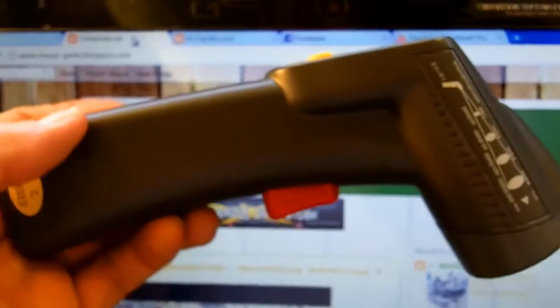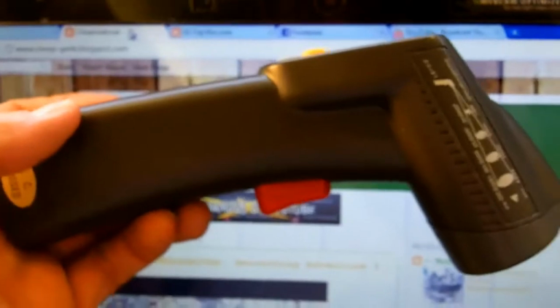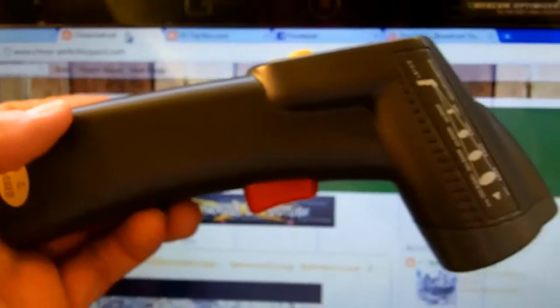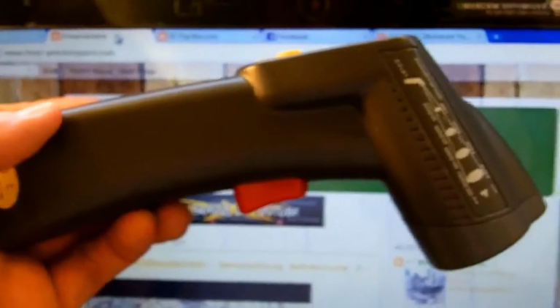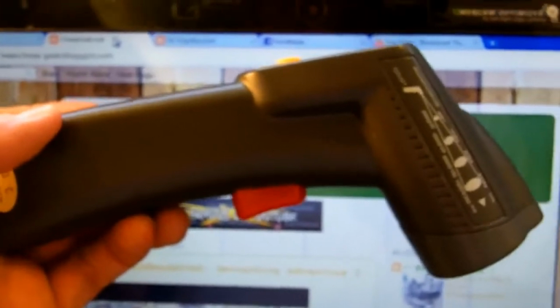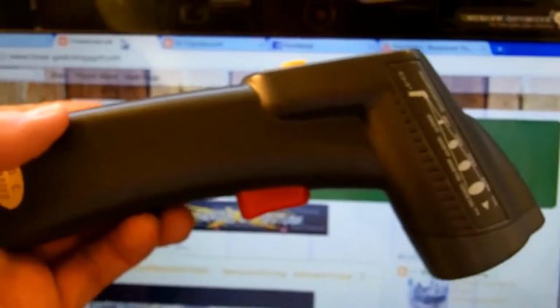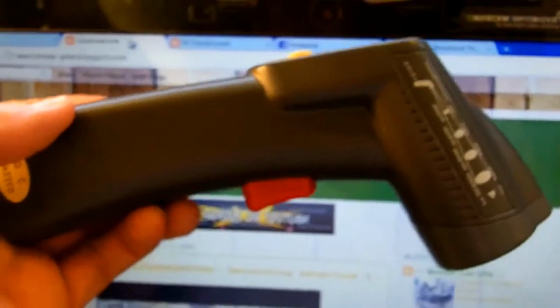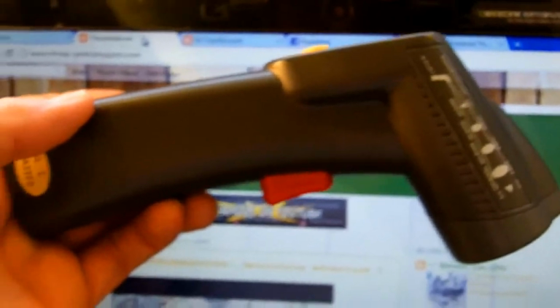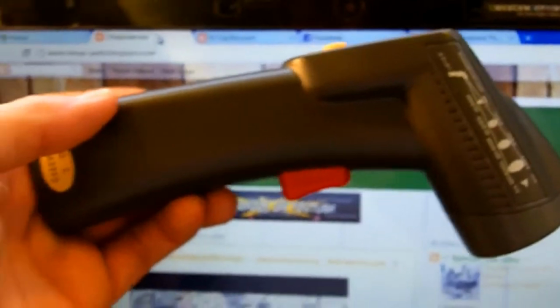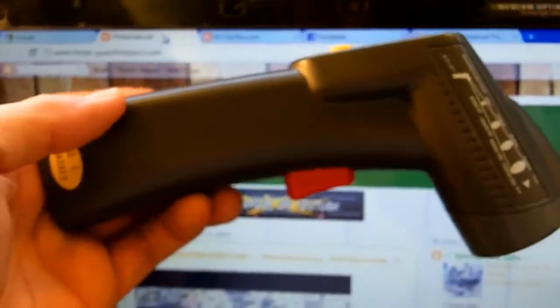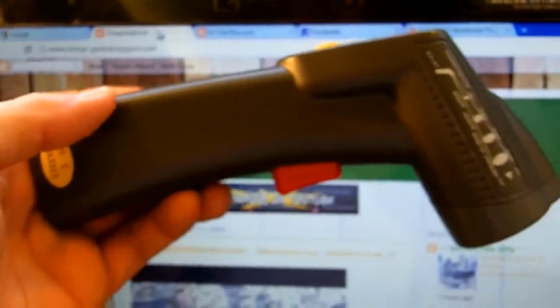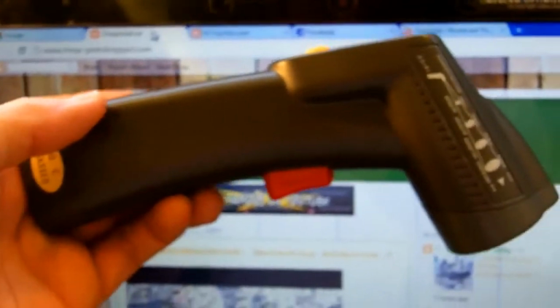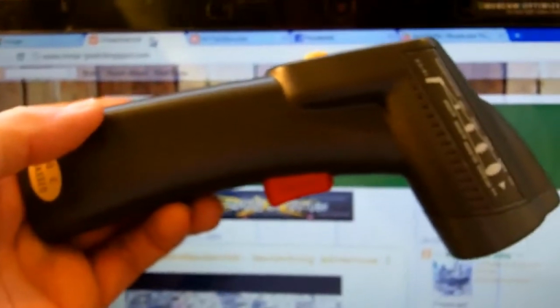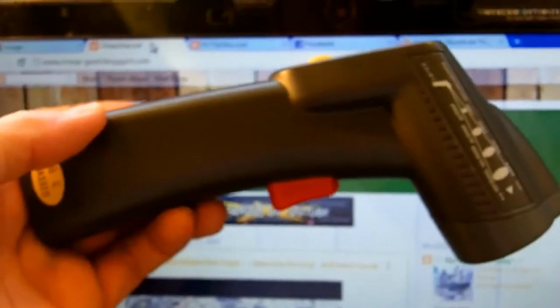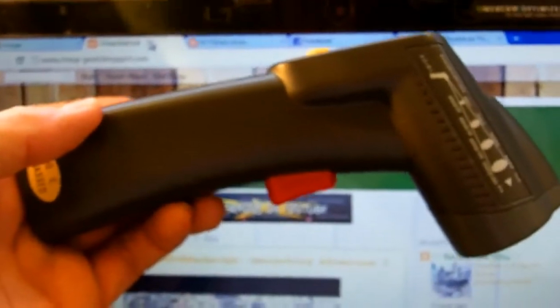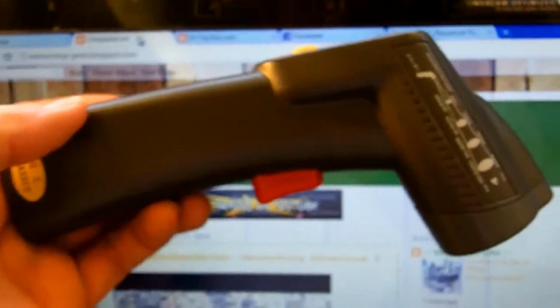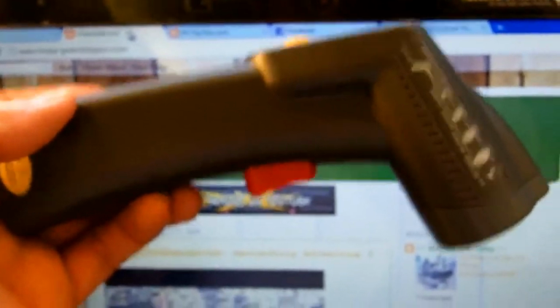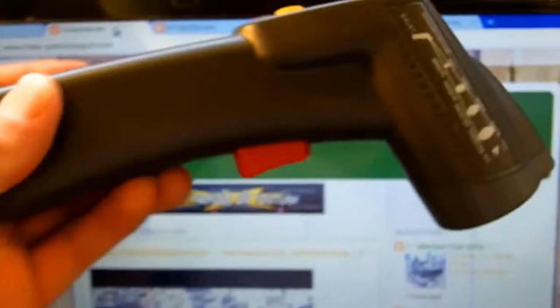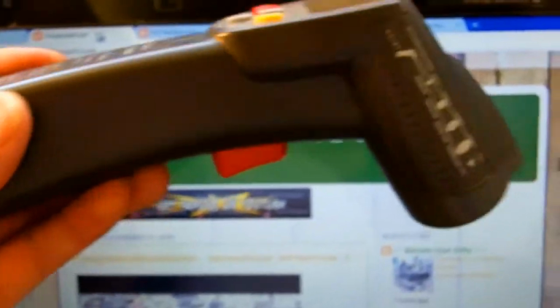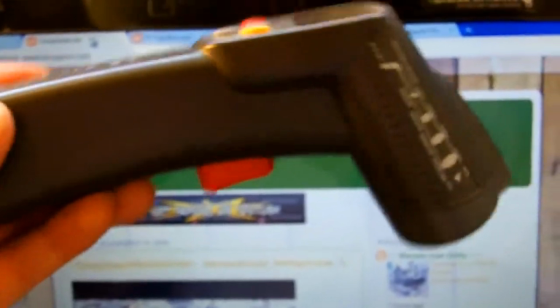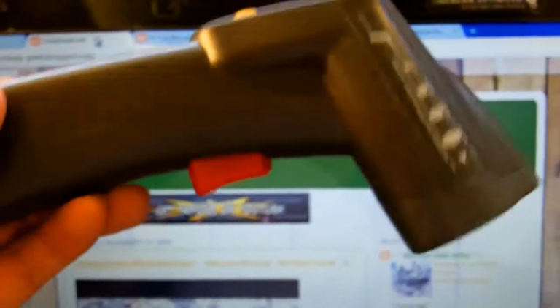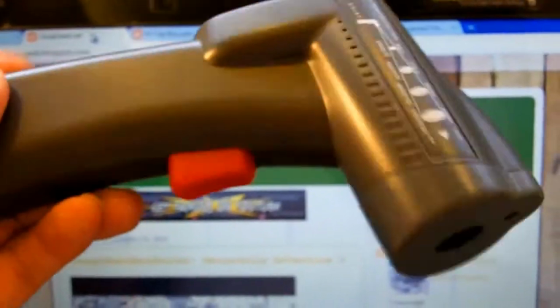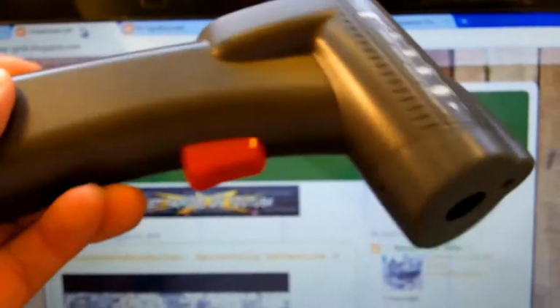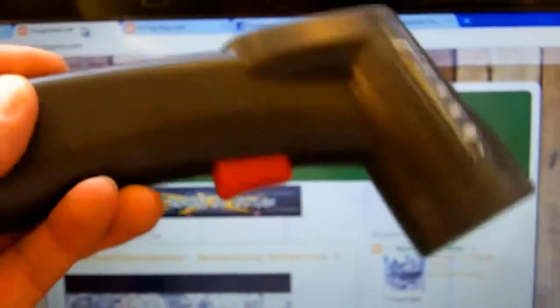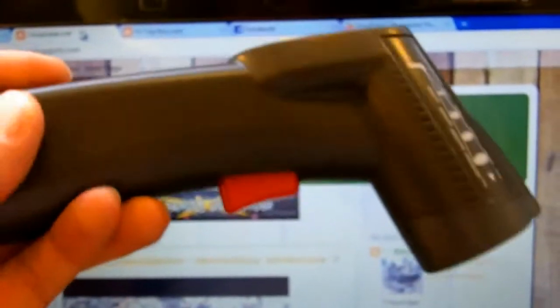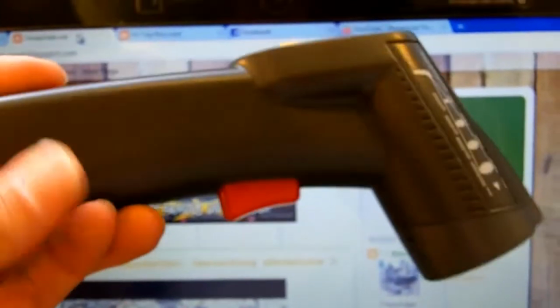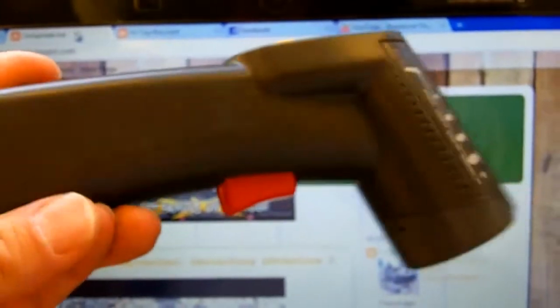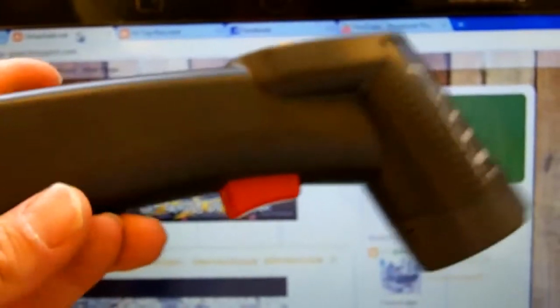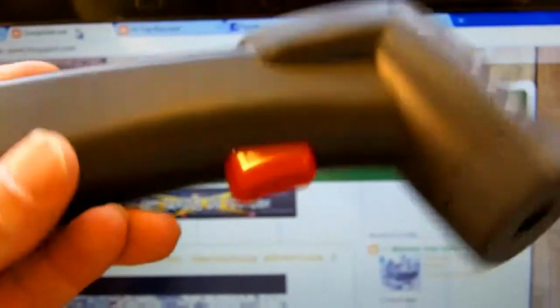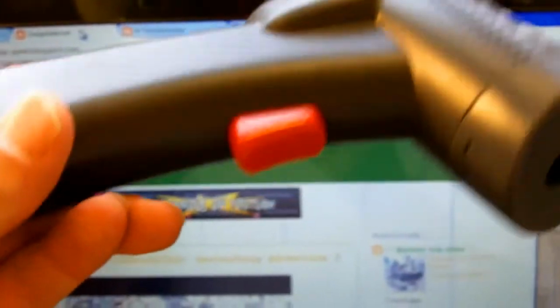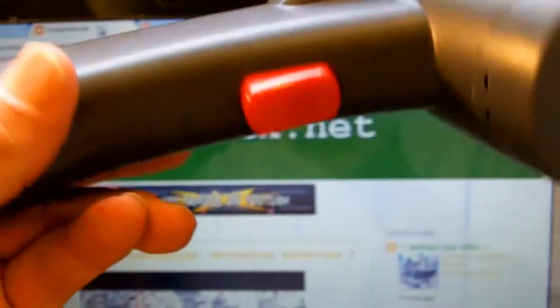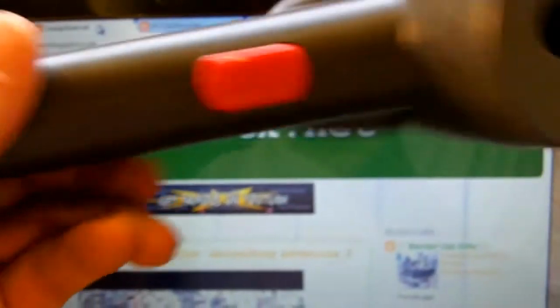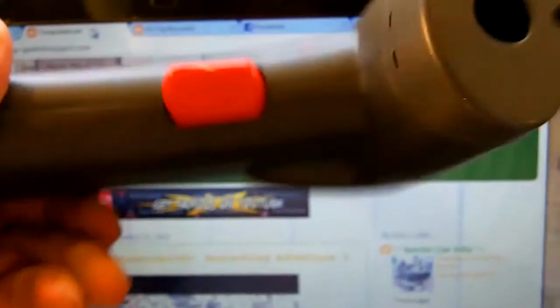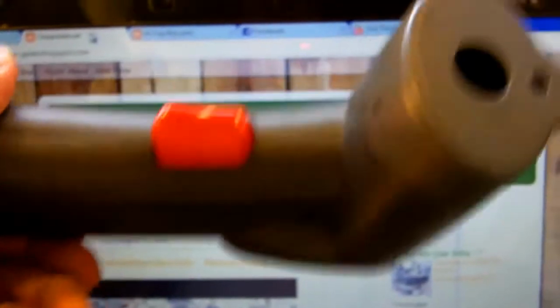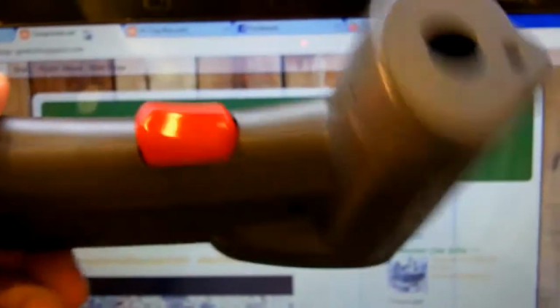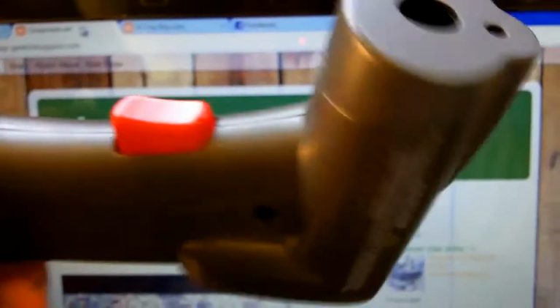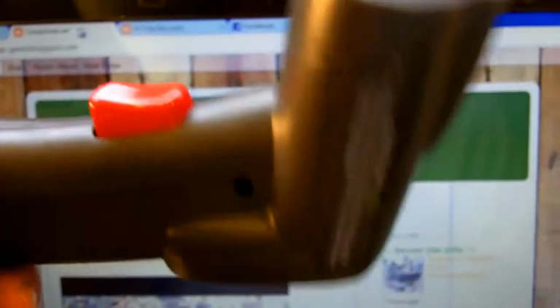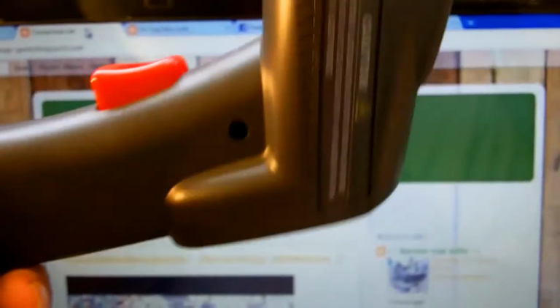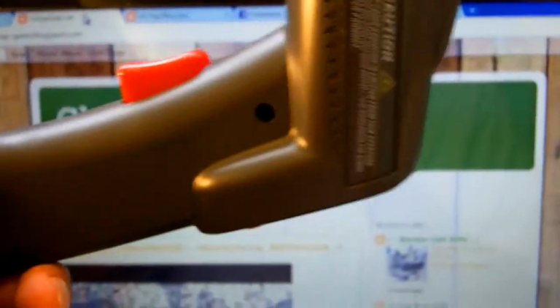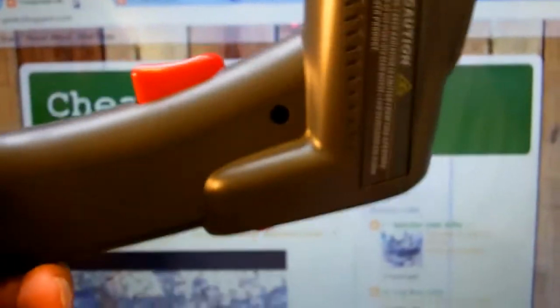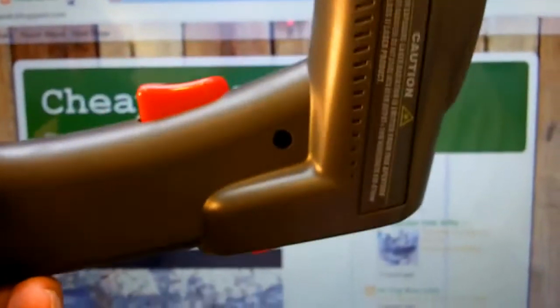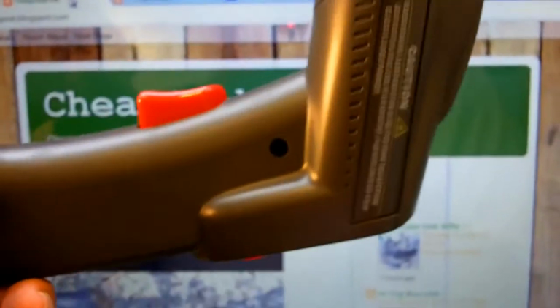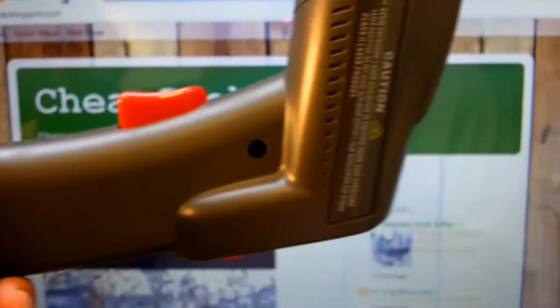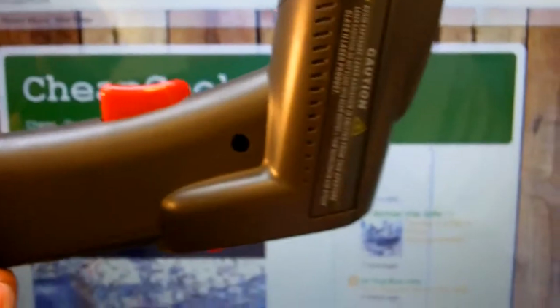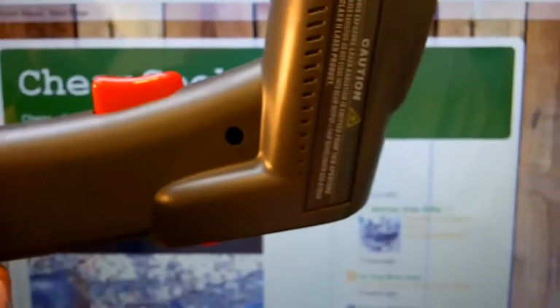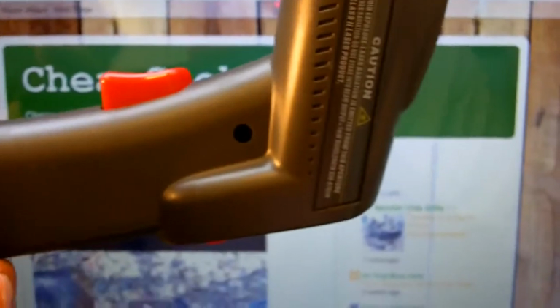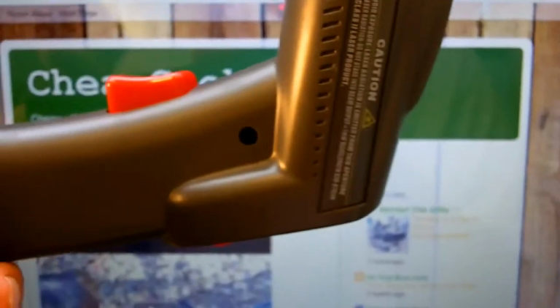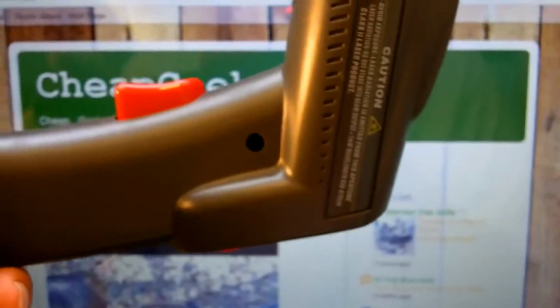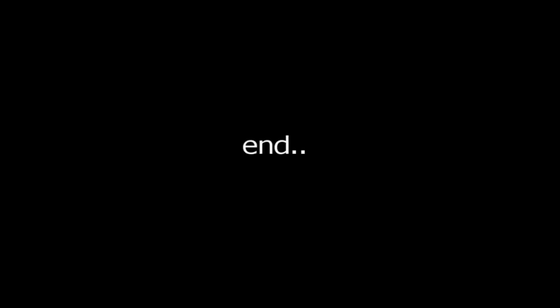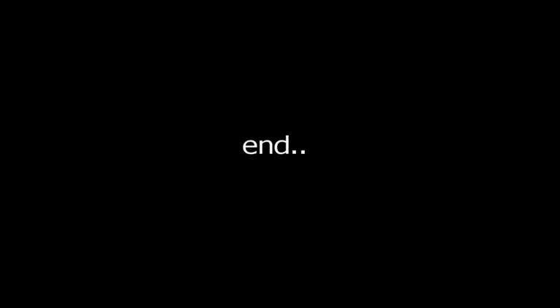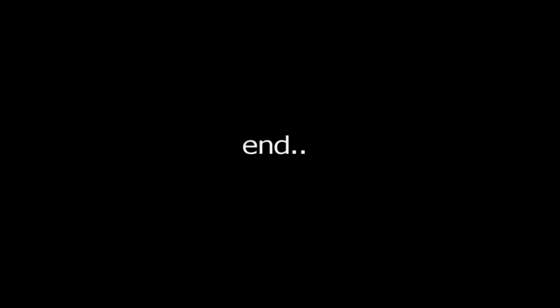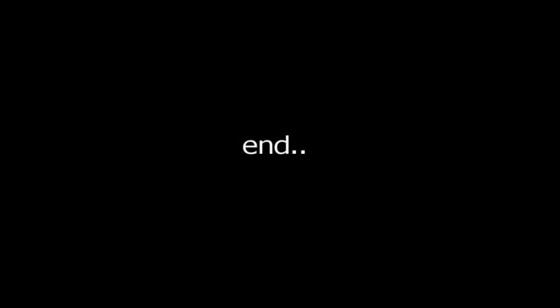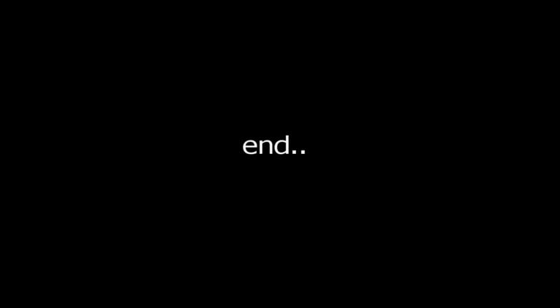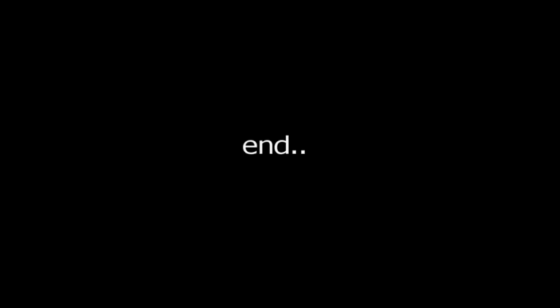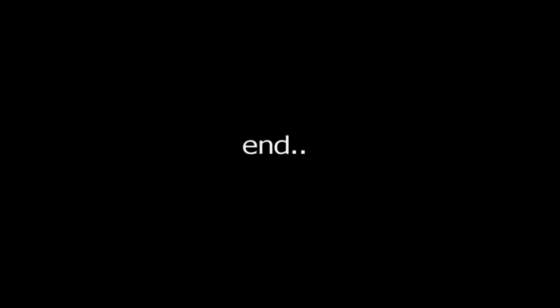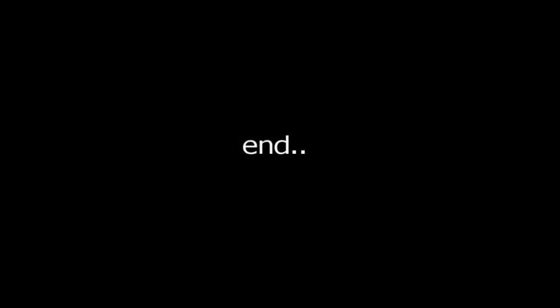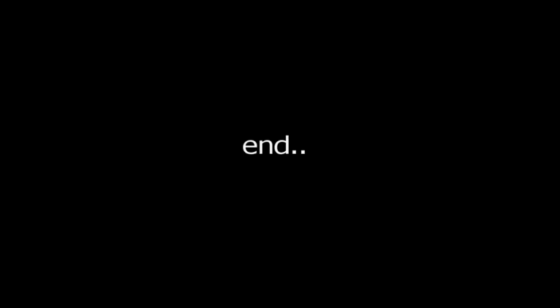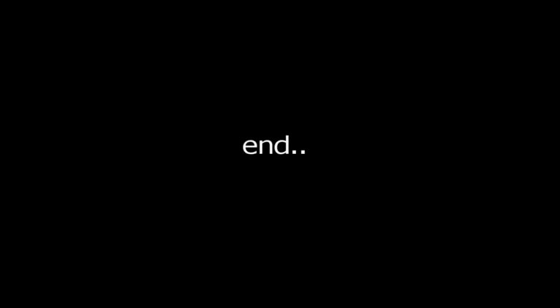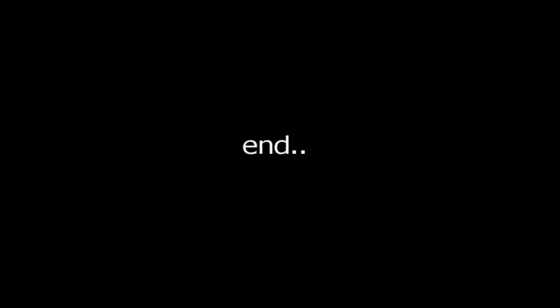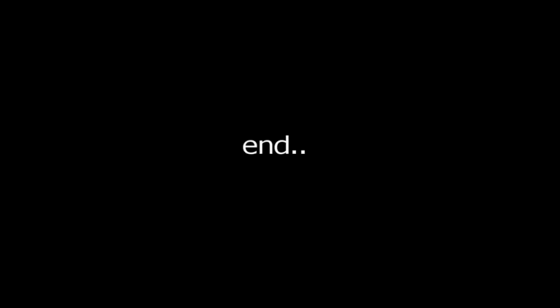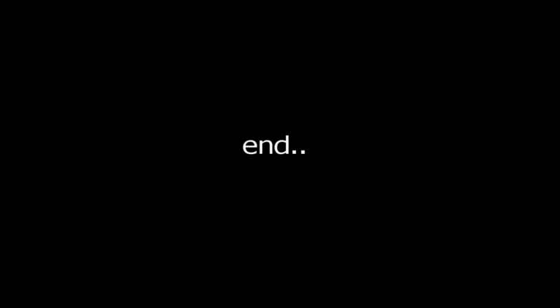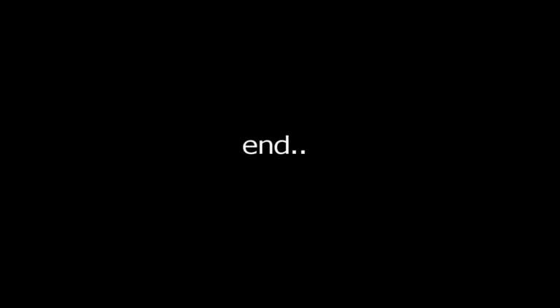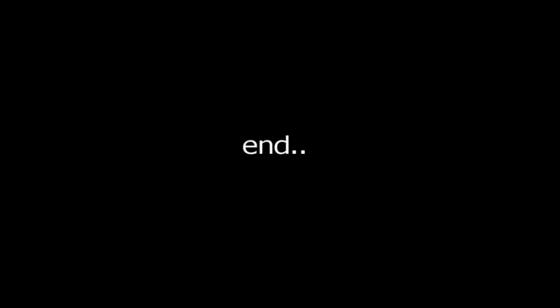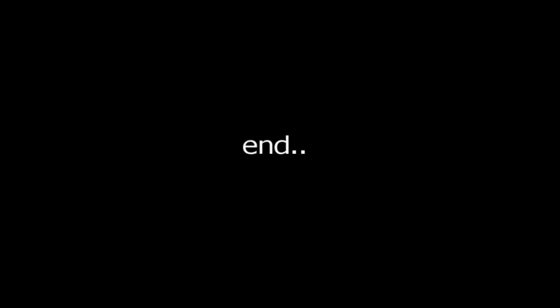It wasn't that bad — it's pretty cheap. It's a straight-up gadget. Love gizmos. This is a good one. Okay, bye!